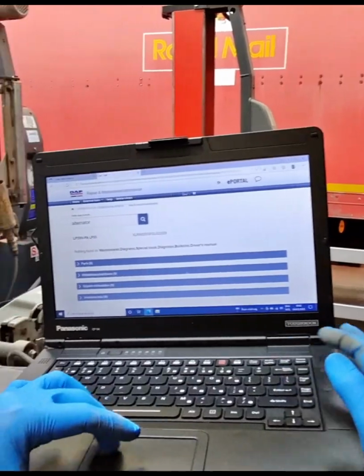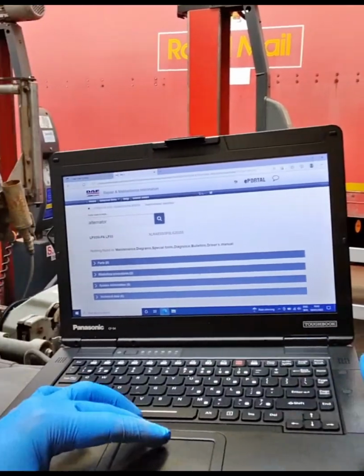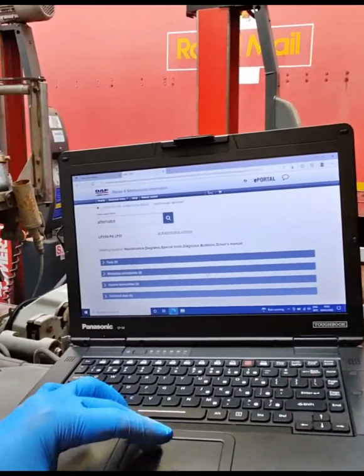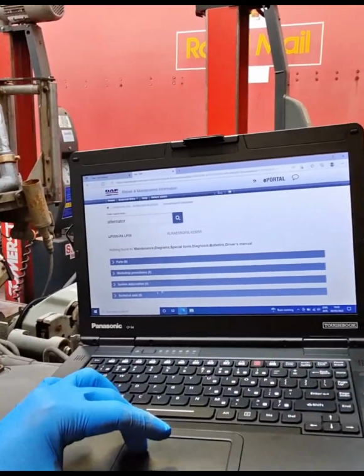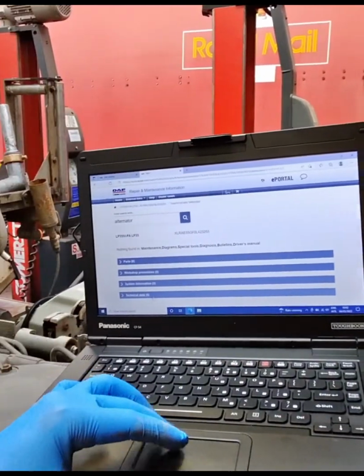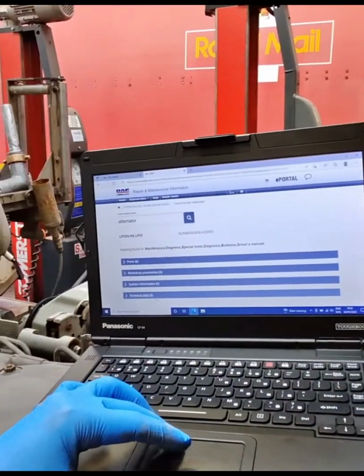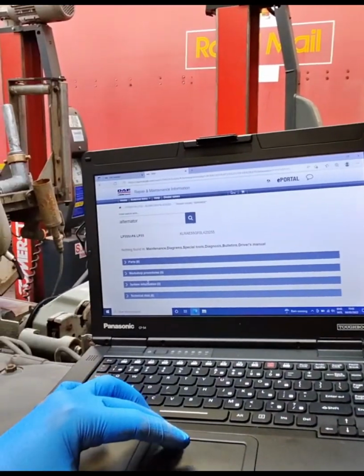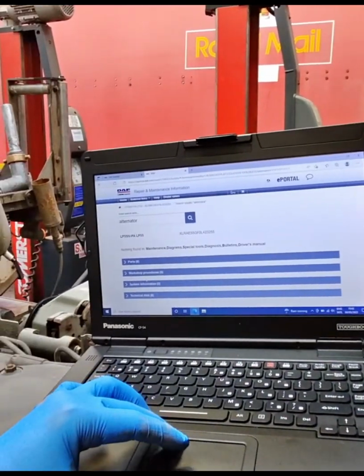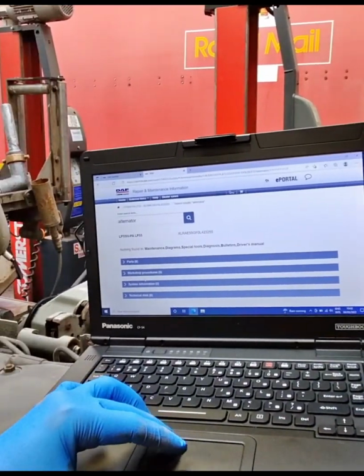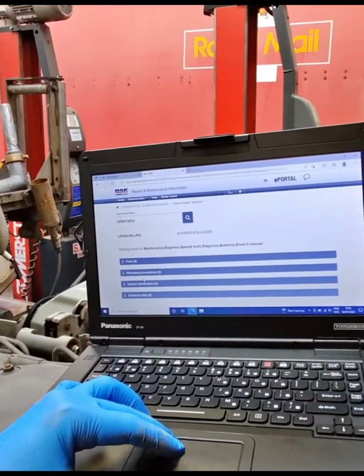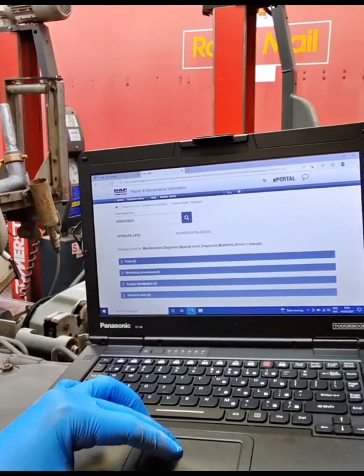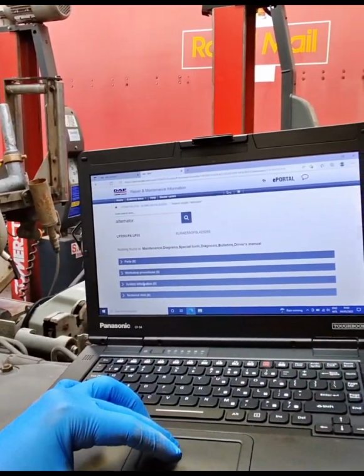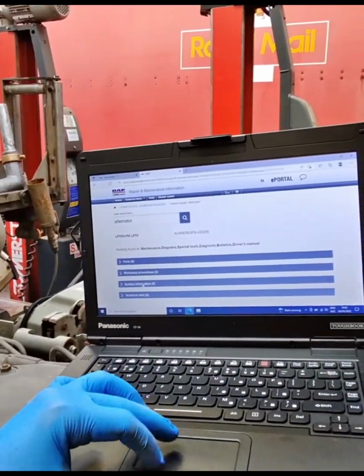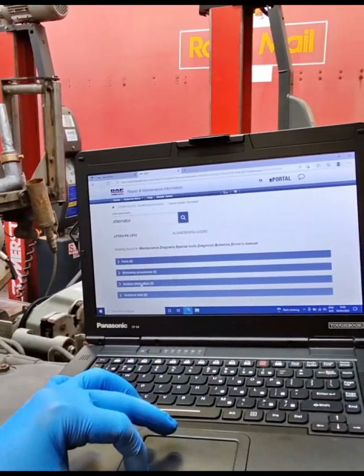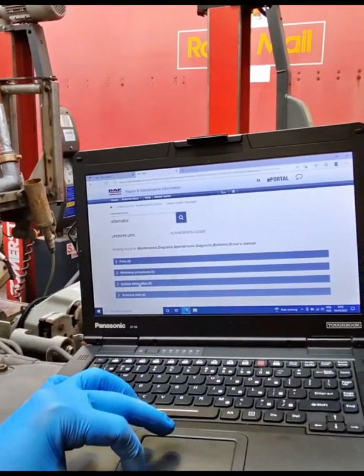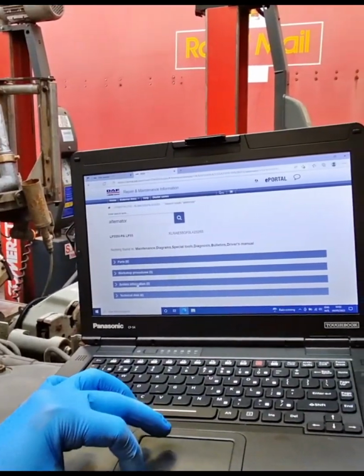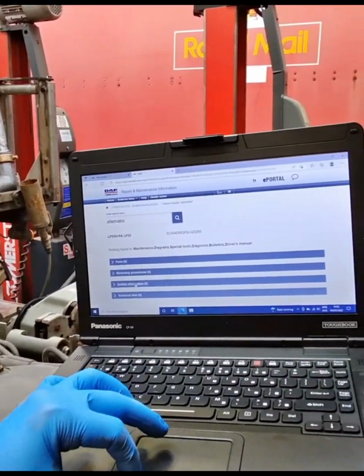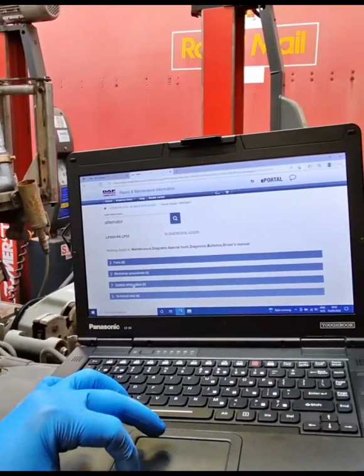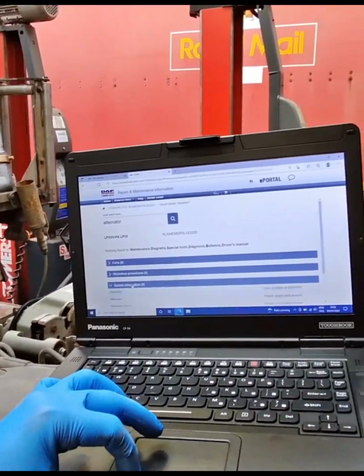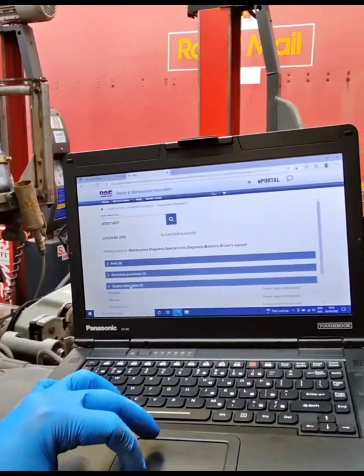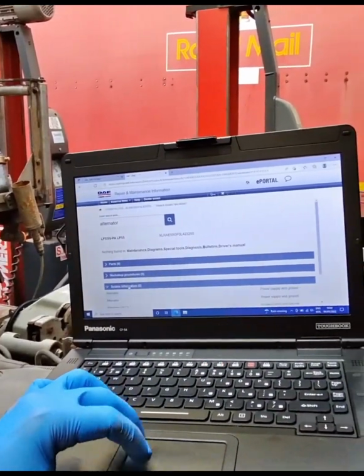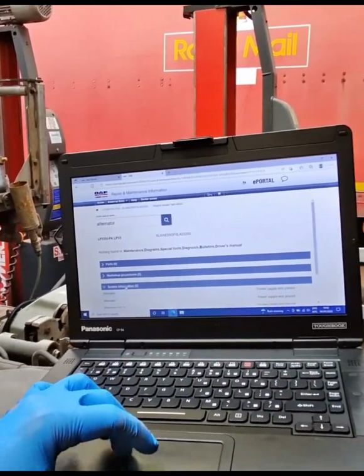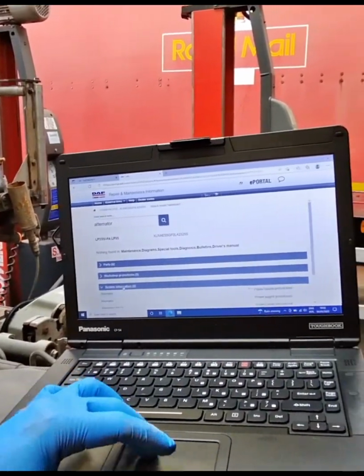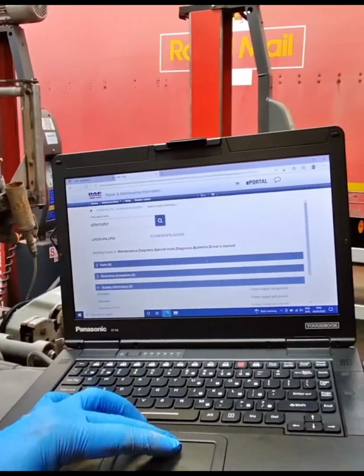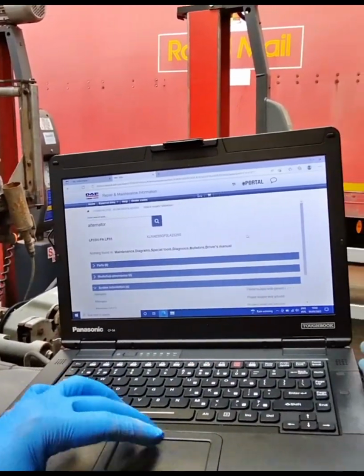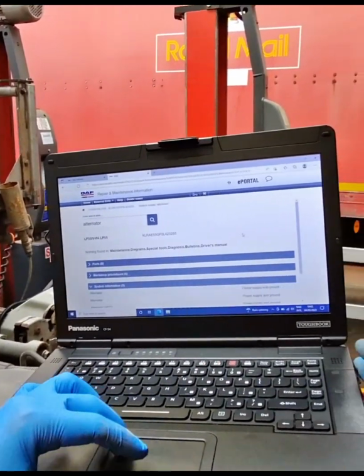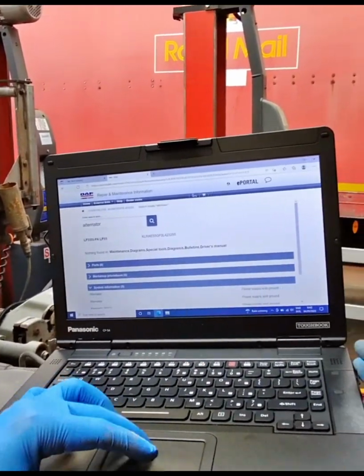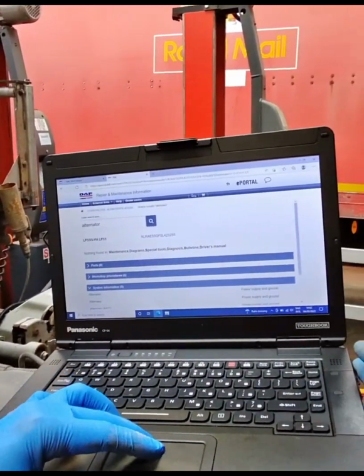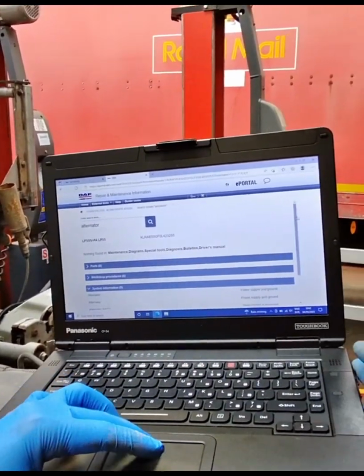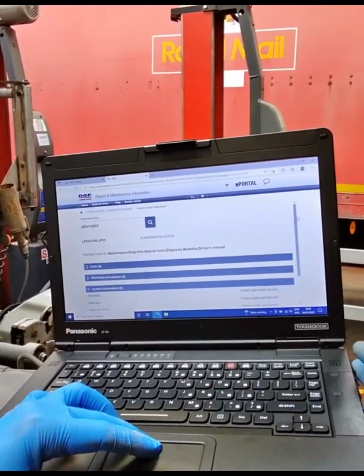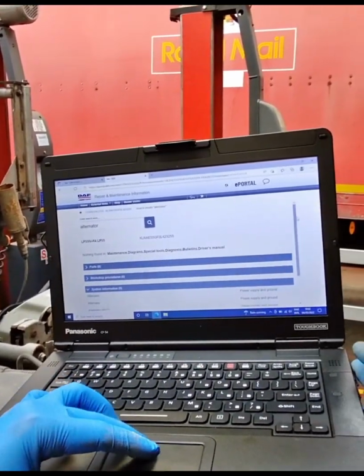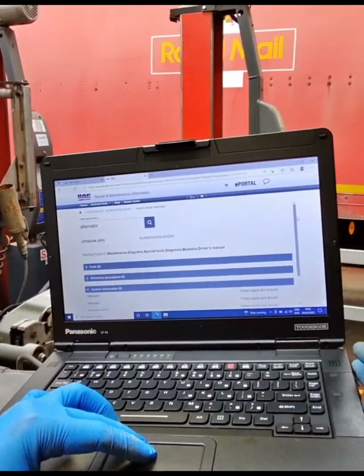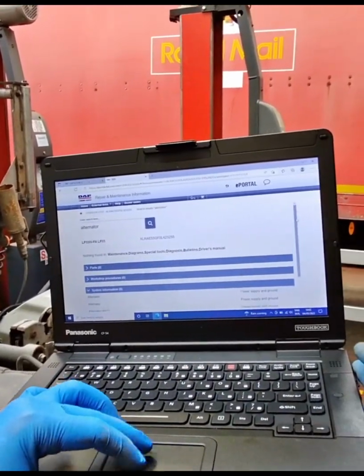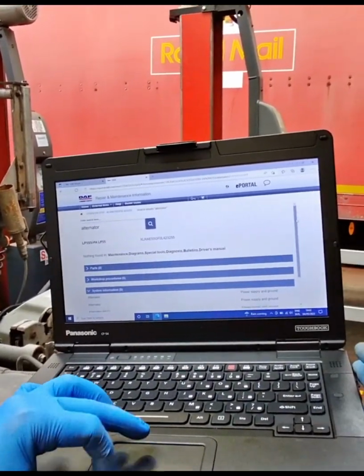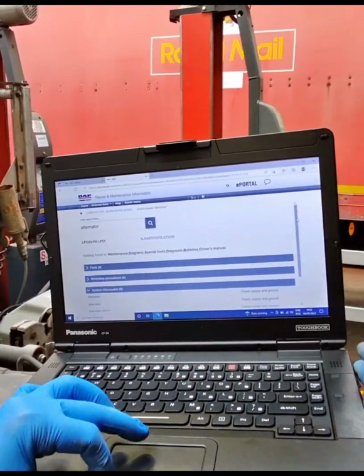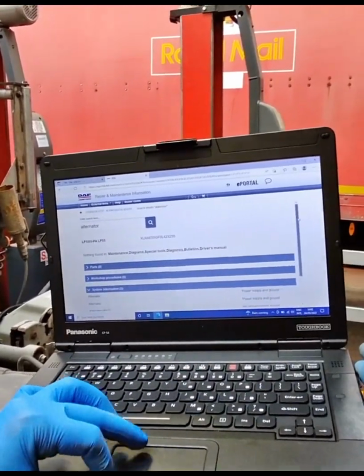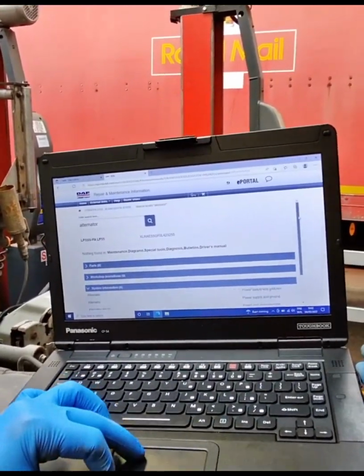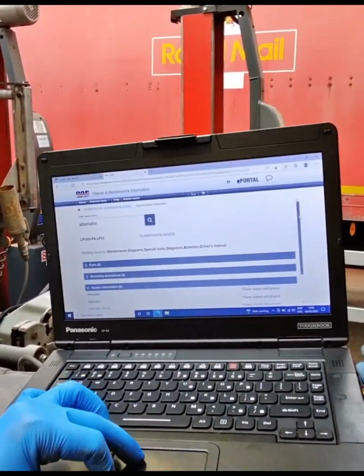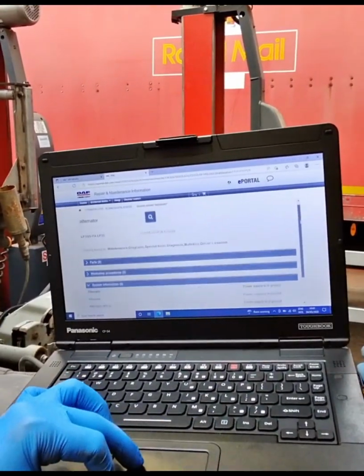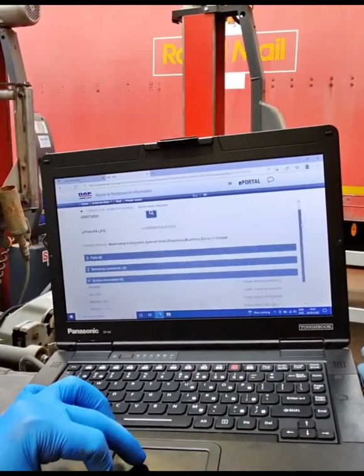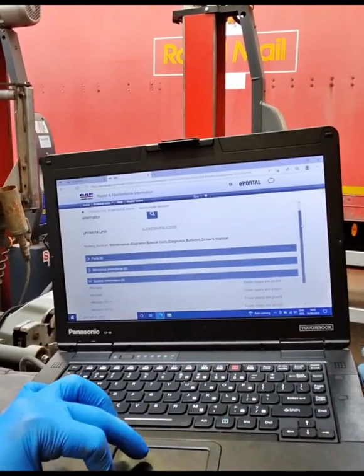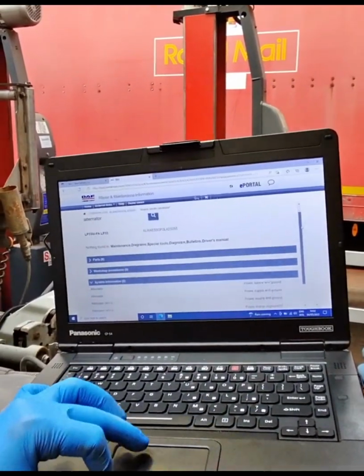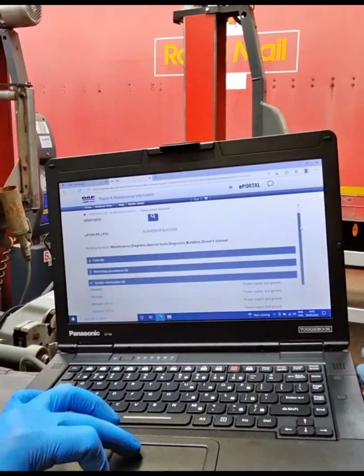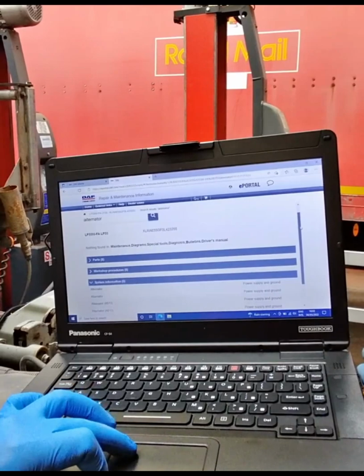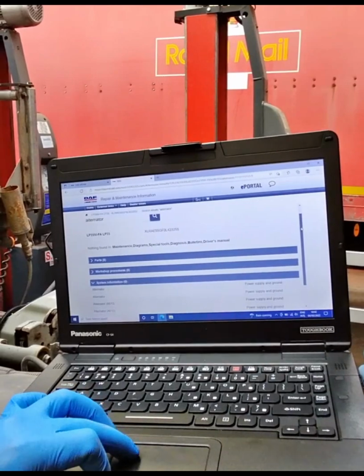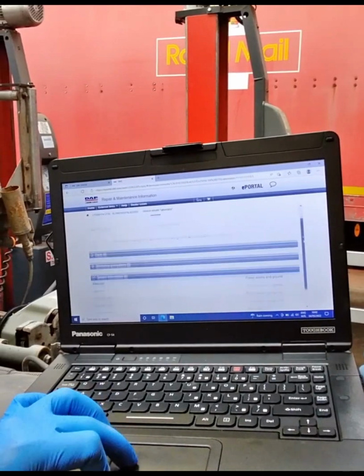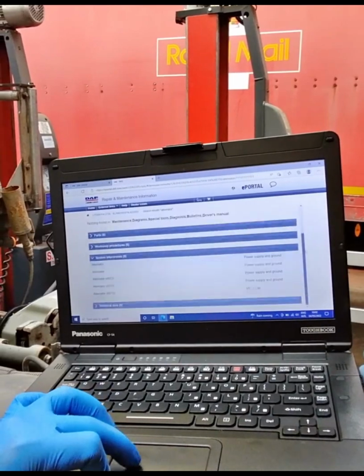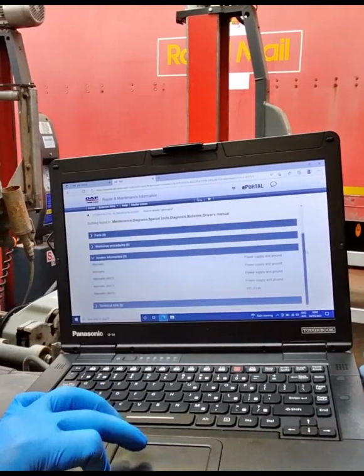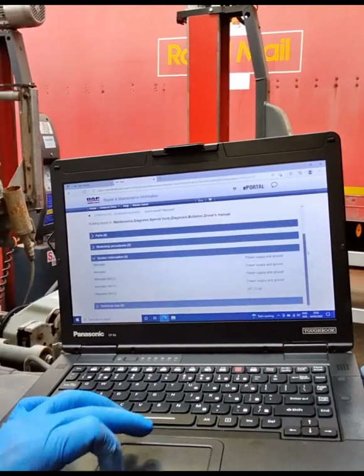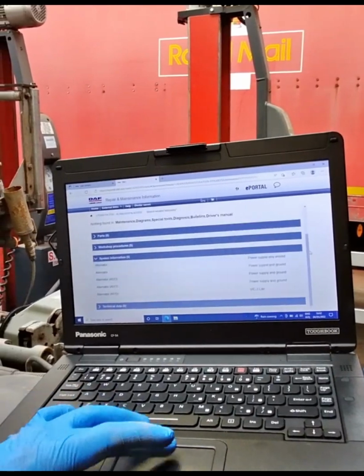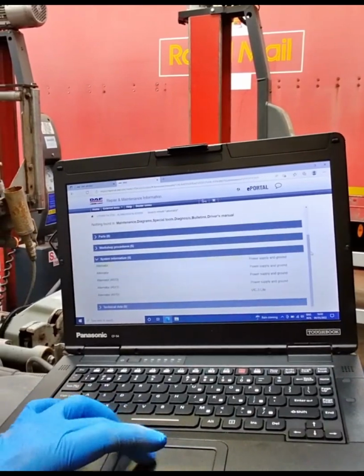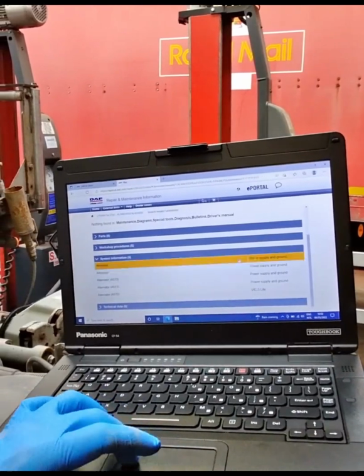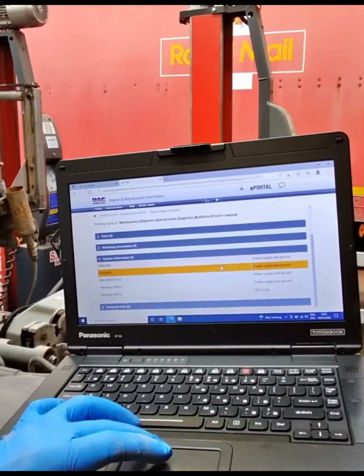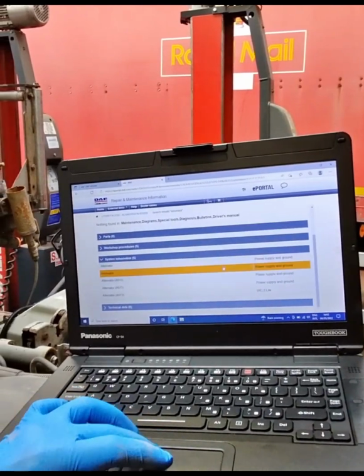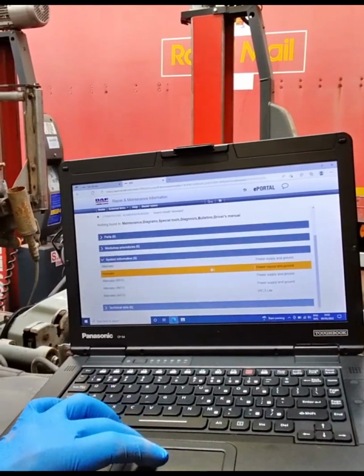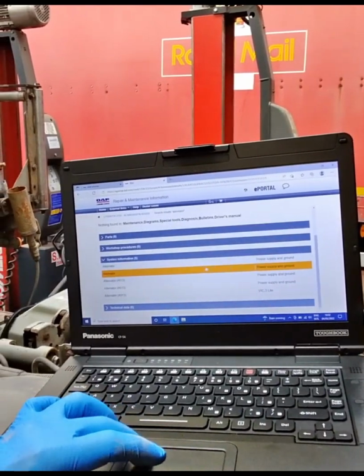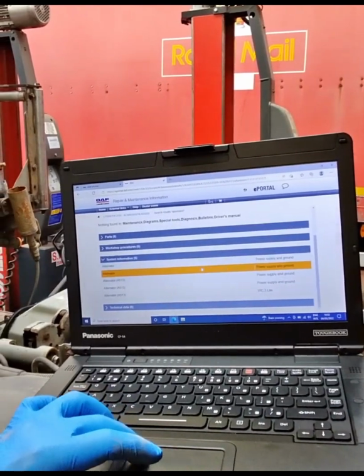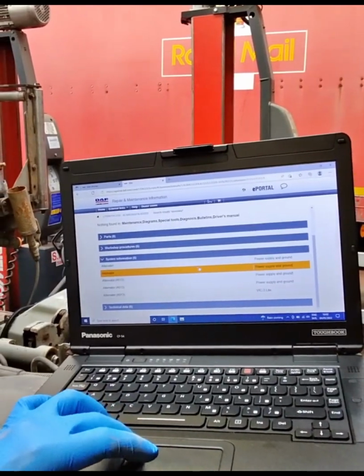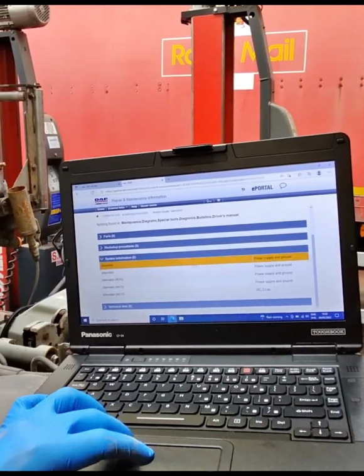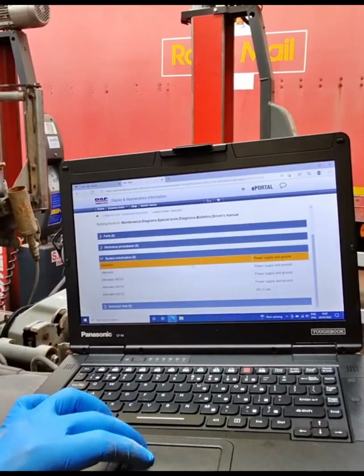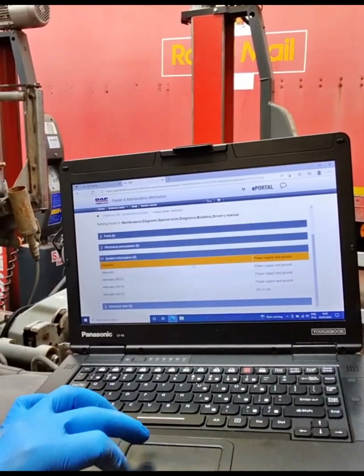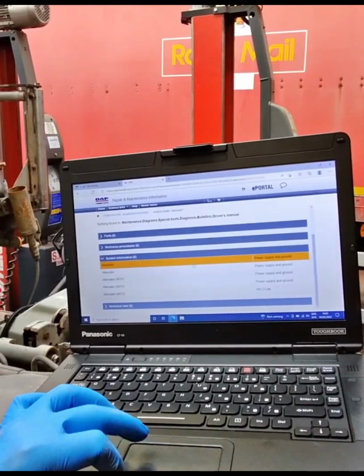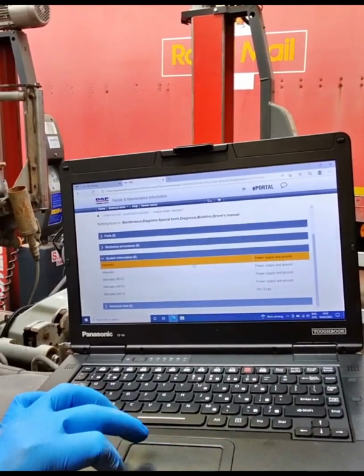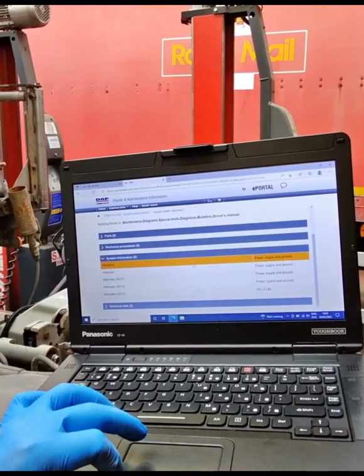Once I'd put the chassis number in on RMI, I was able to look up the specific information under system information on how the alternator works.